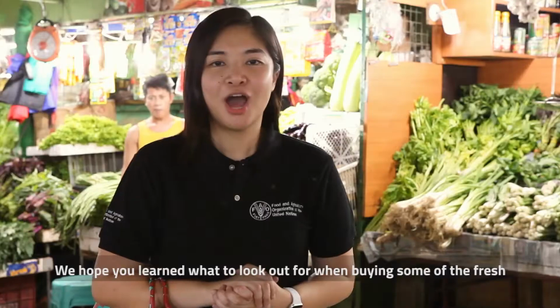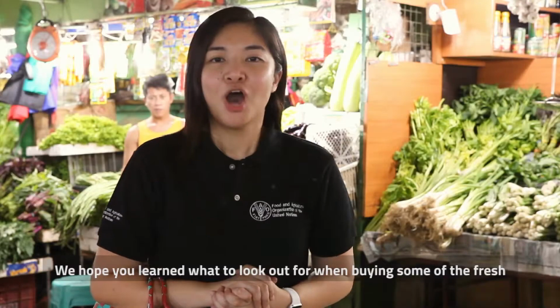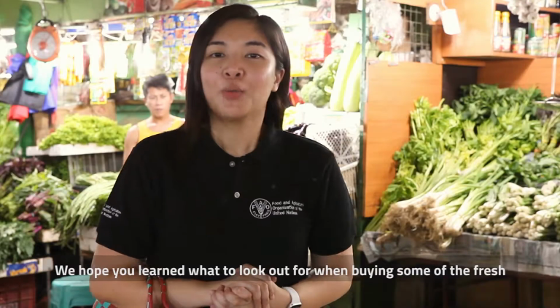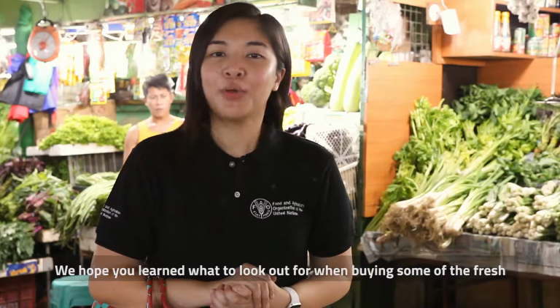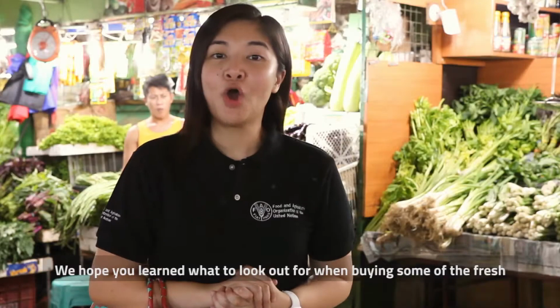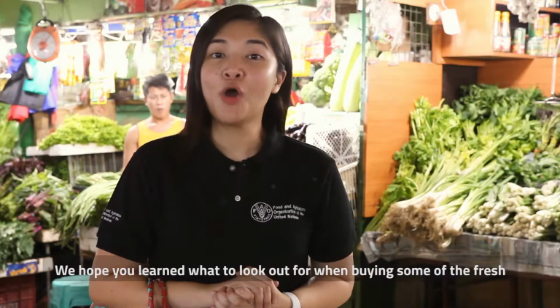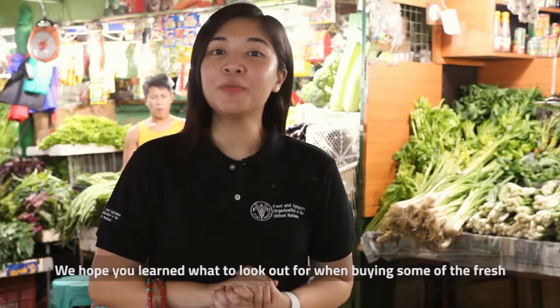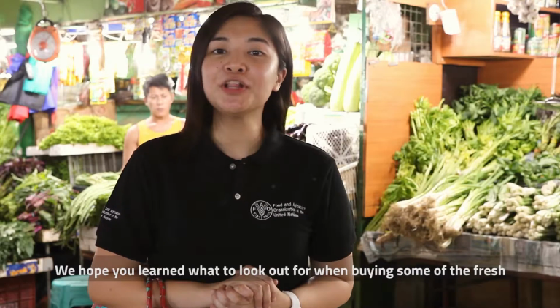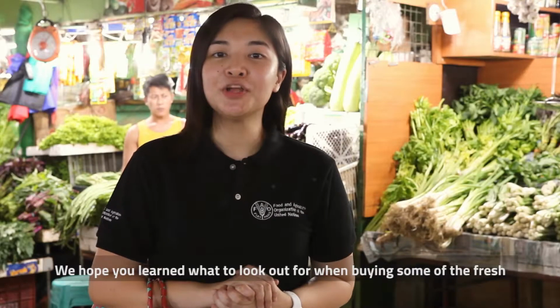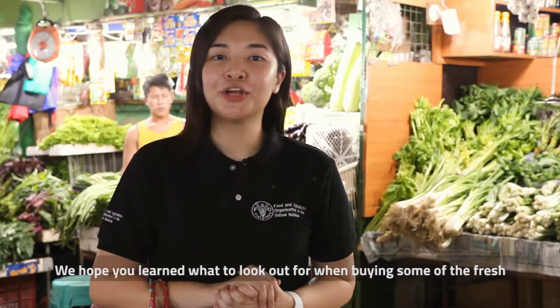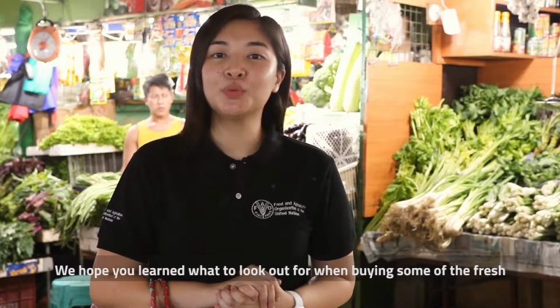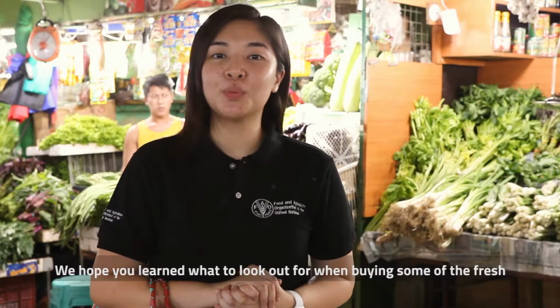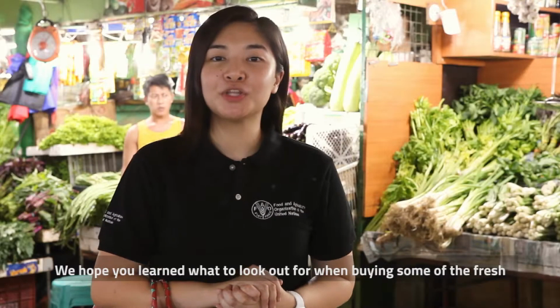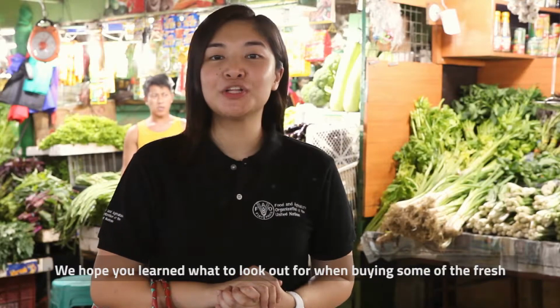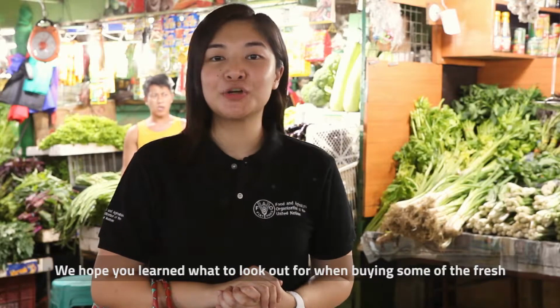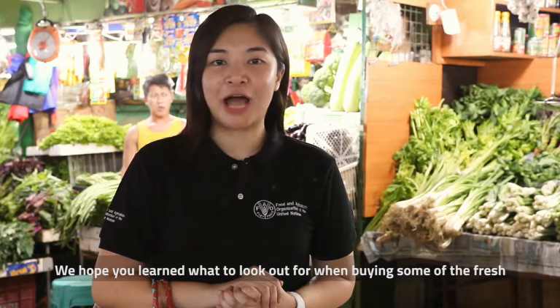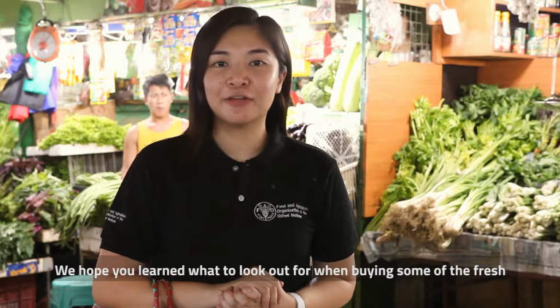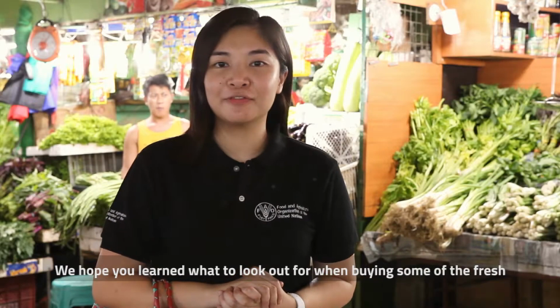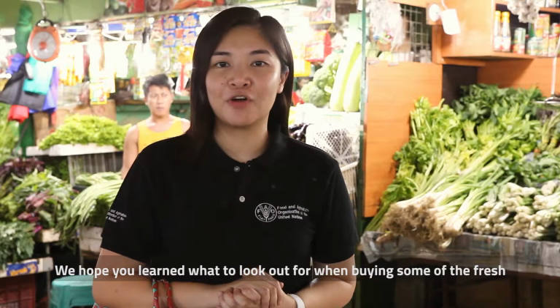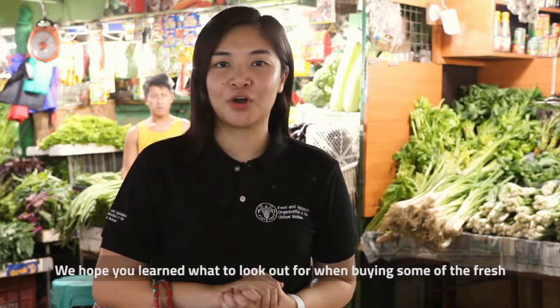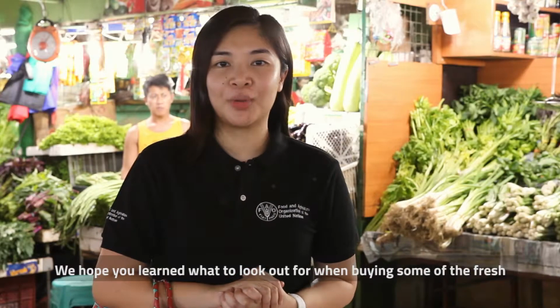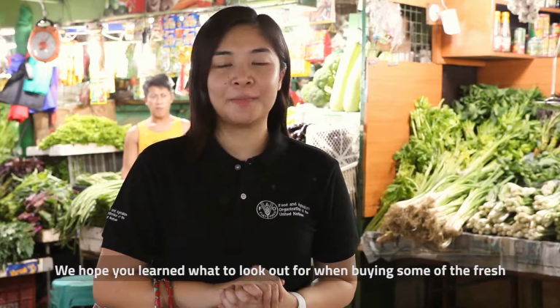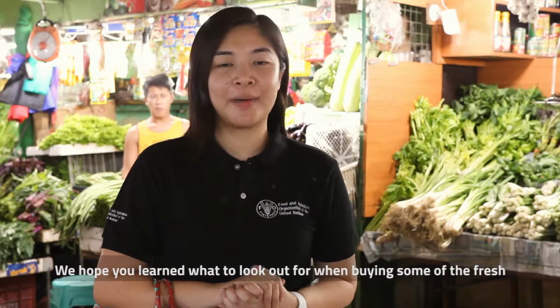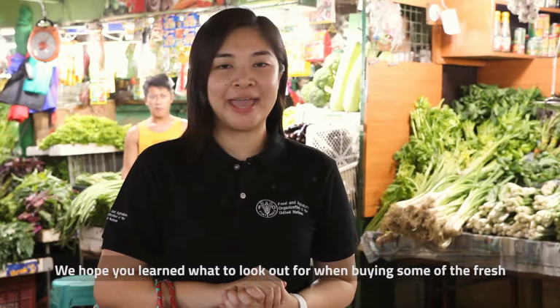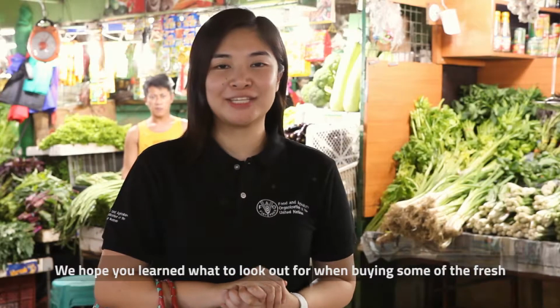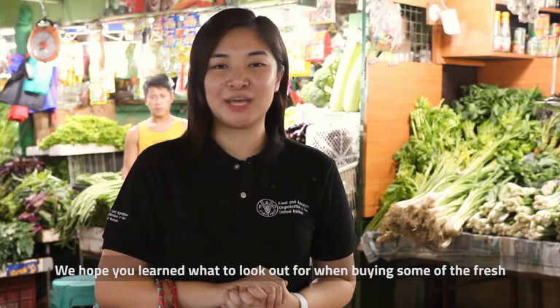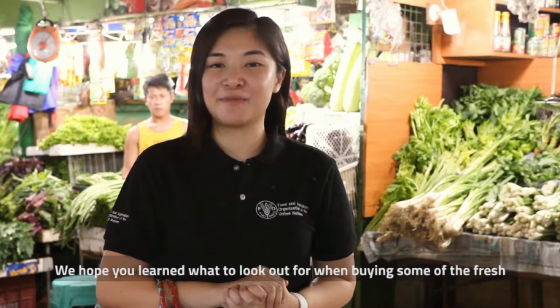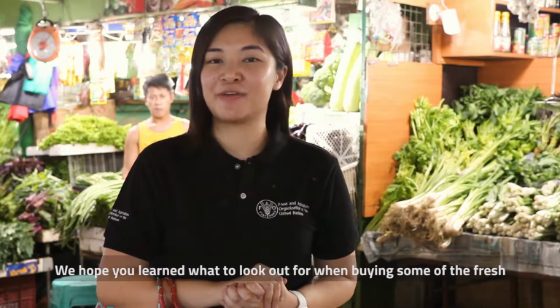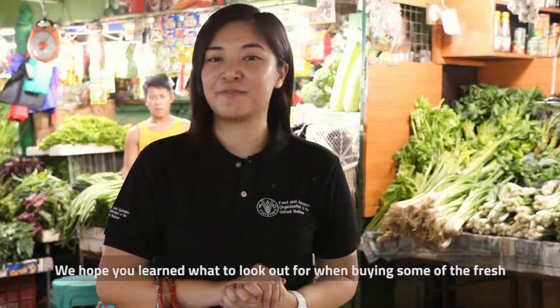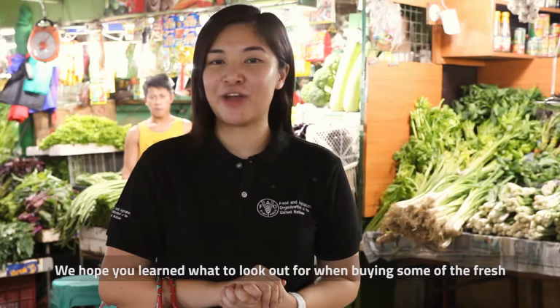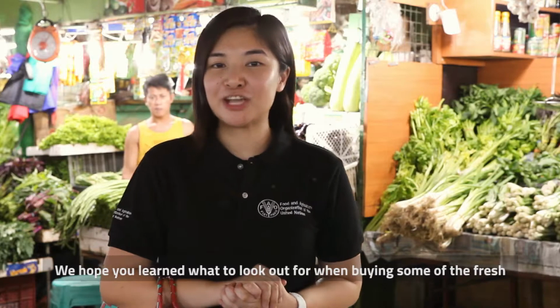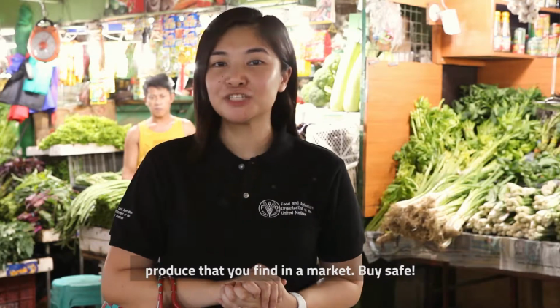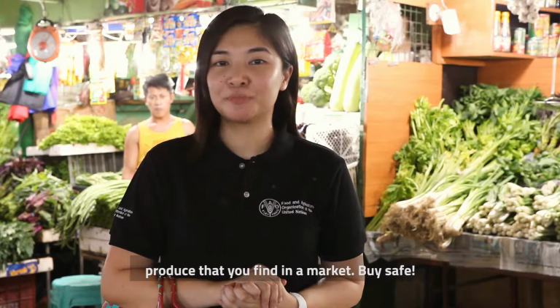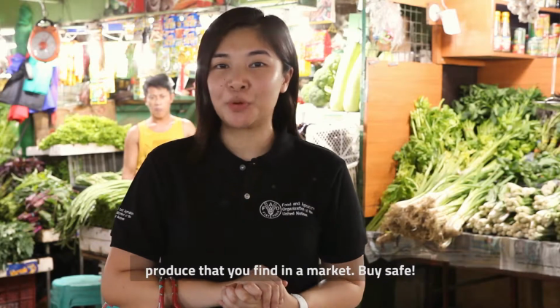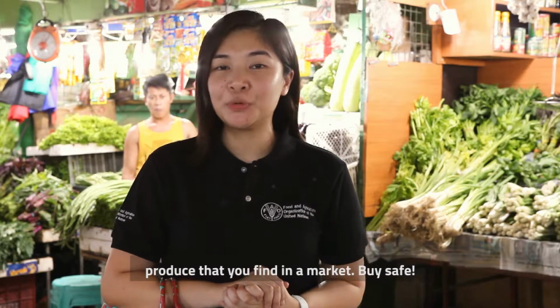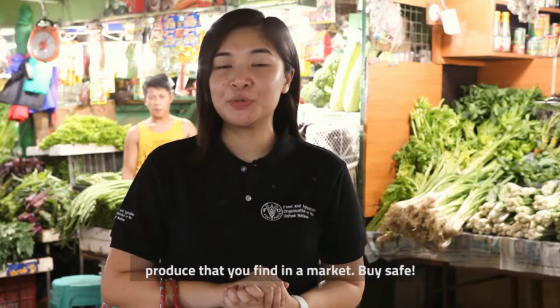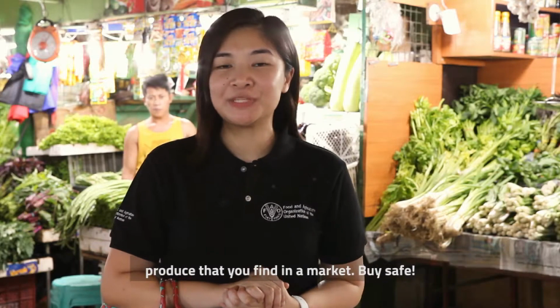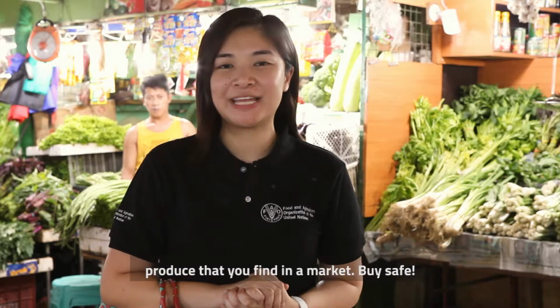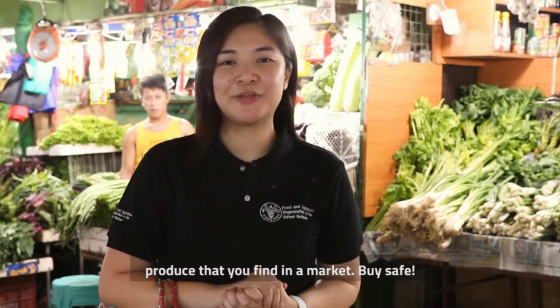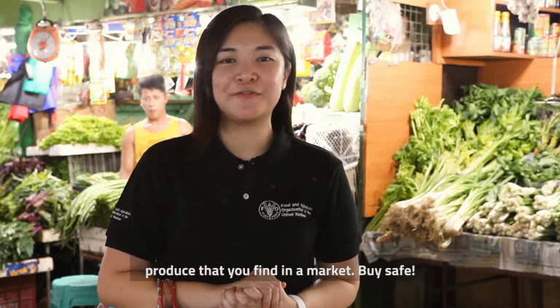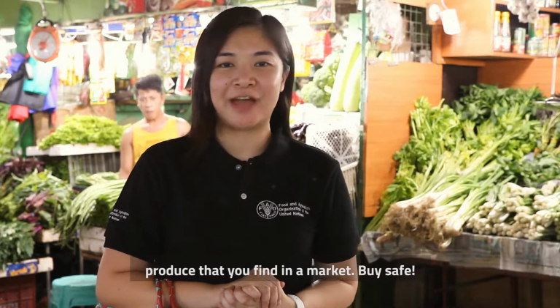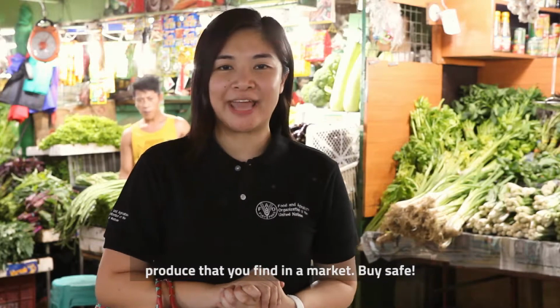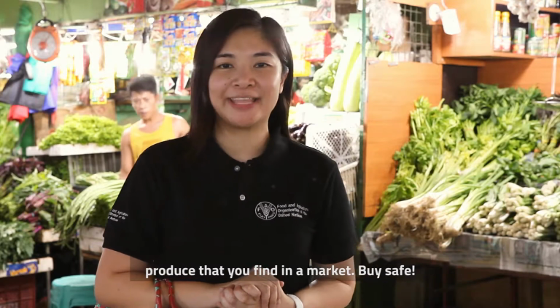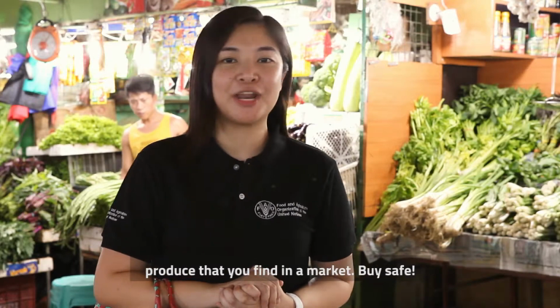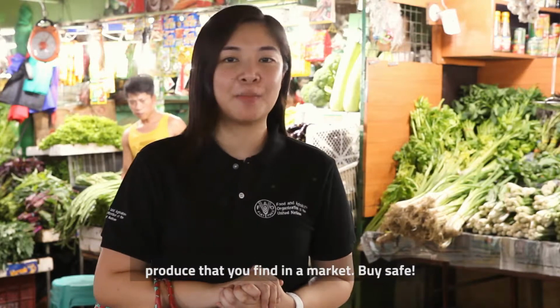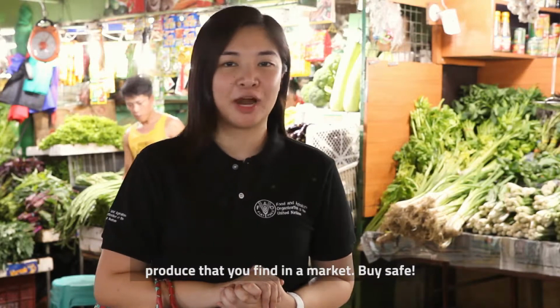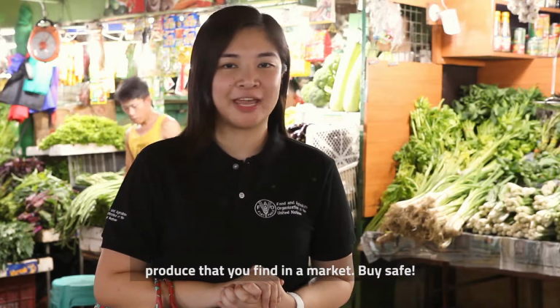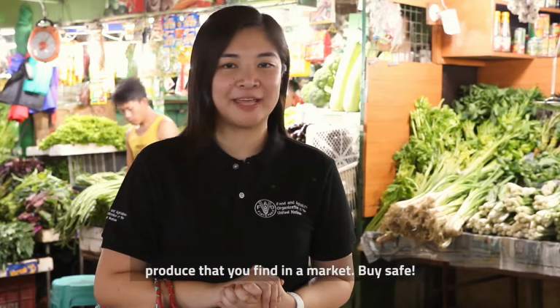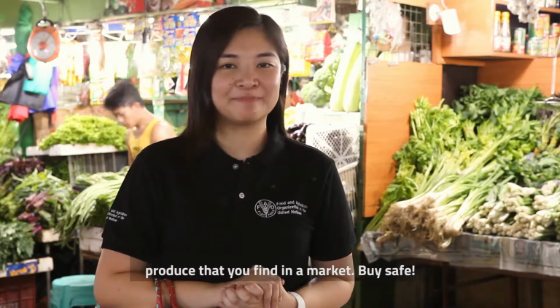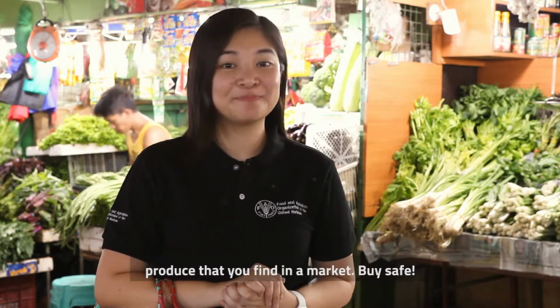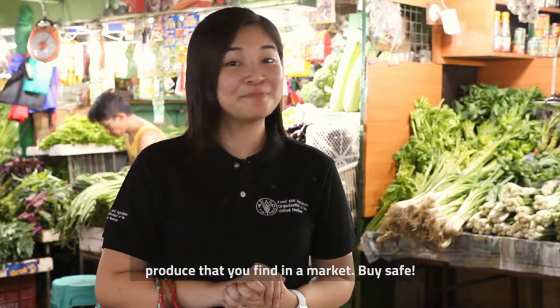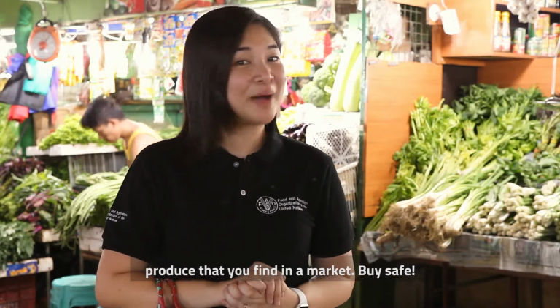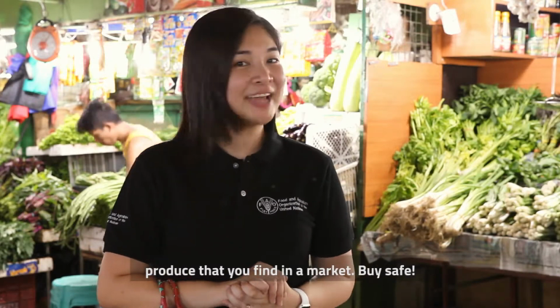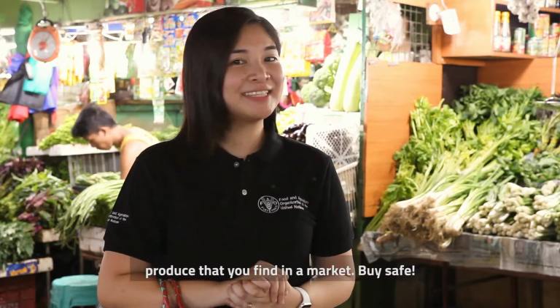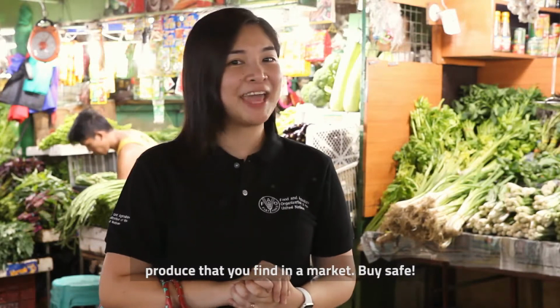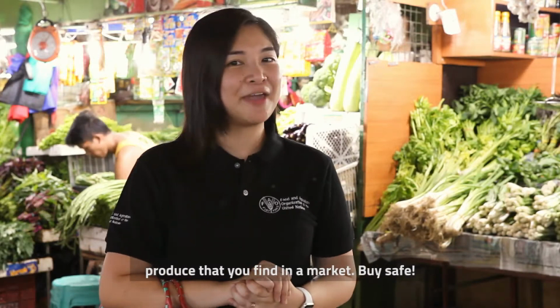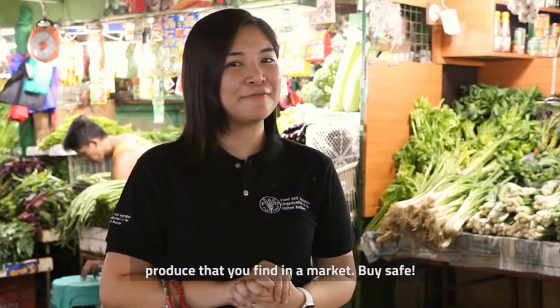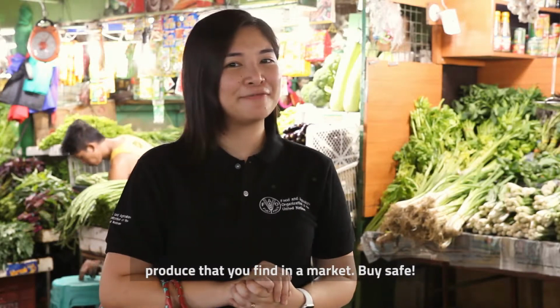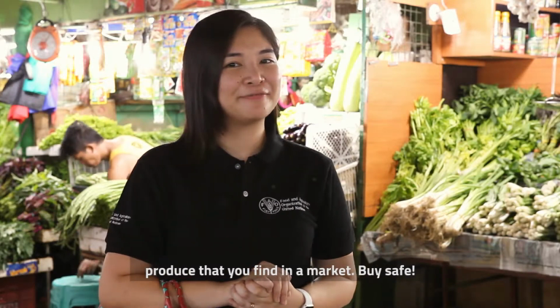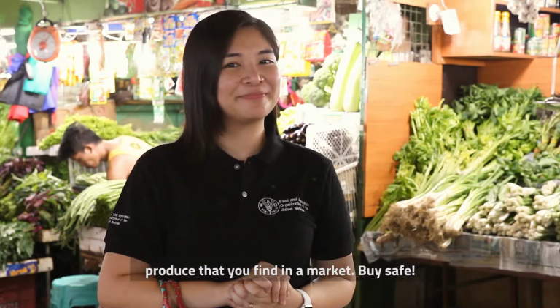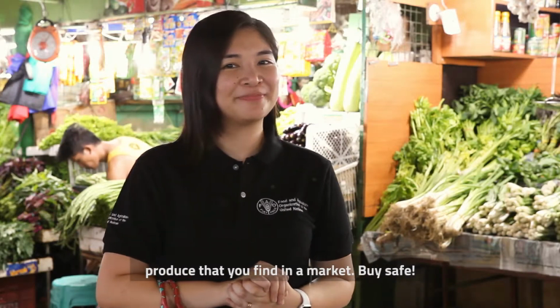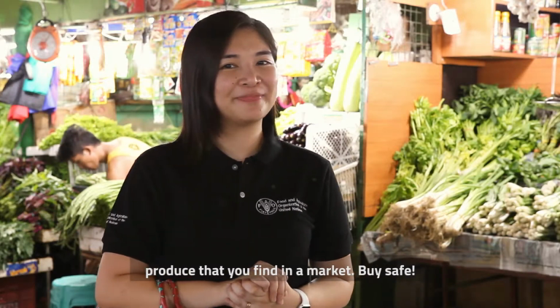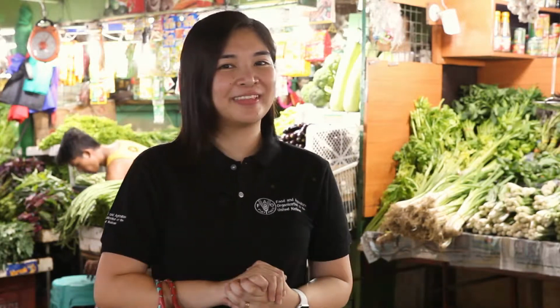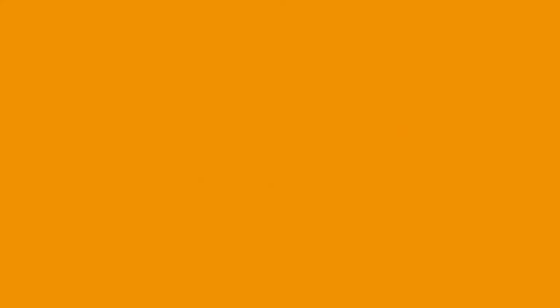We hope you learned what to look out for when buying some of the fresh produce at the market. Bye safe! Bye!